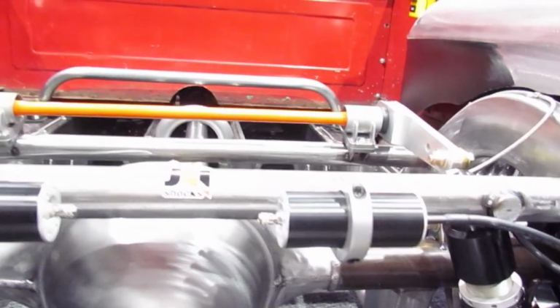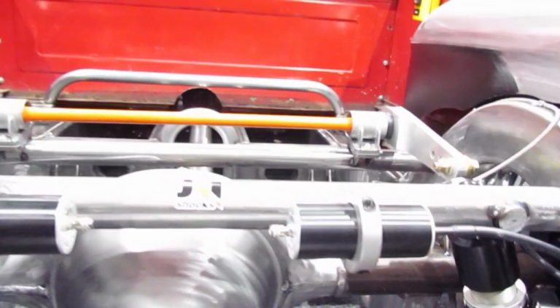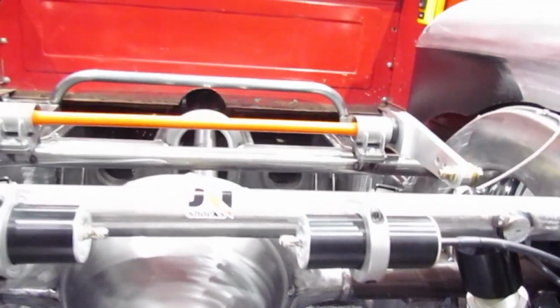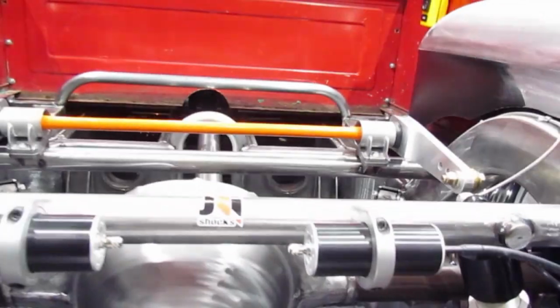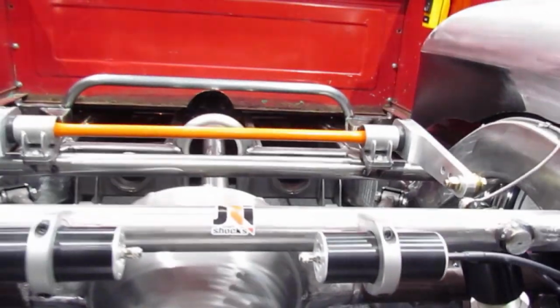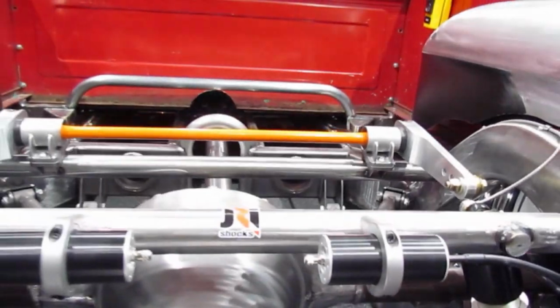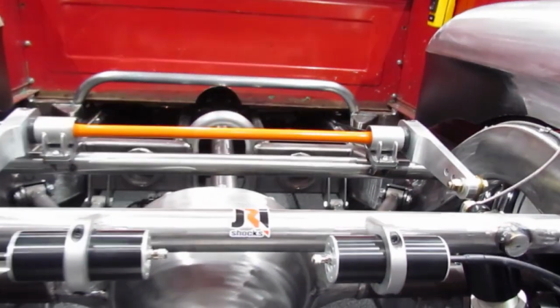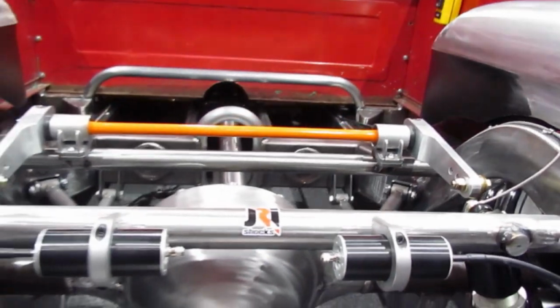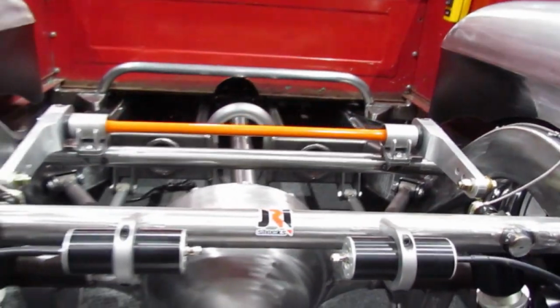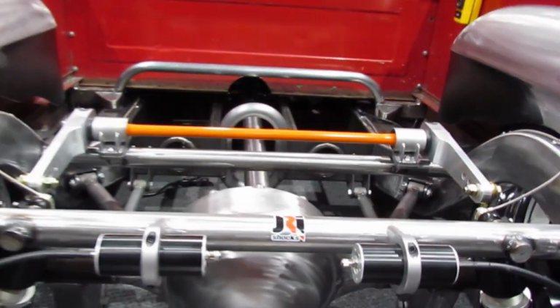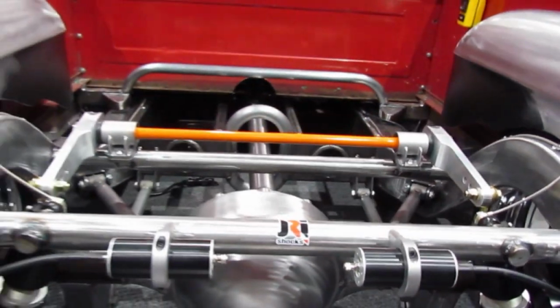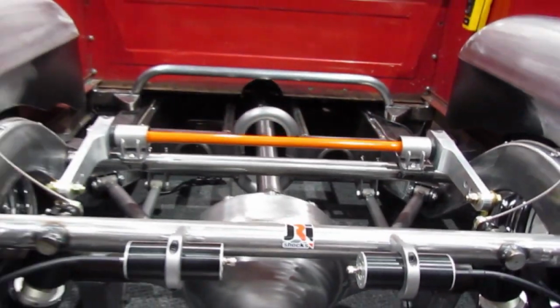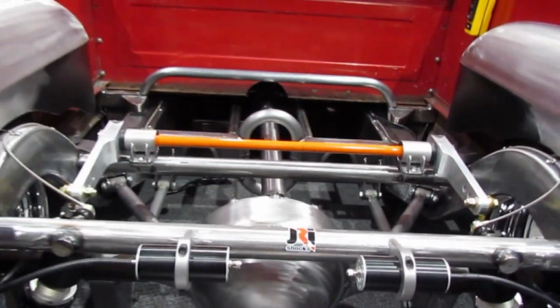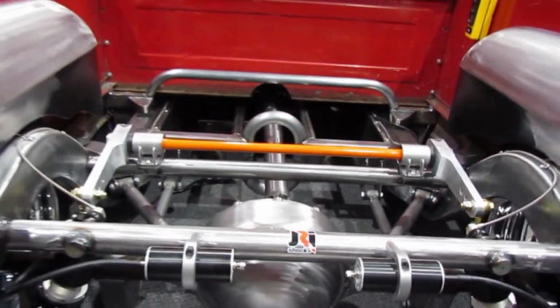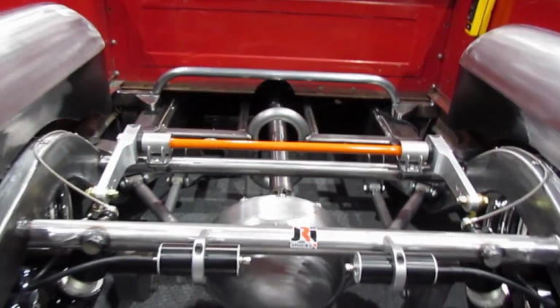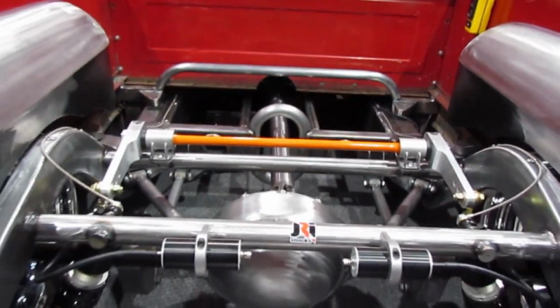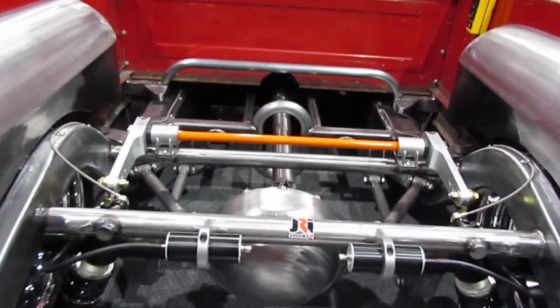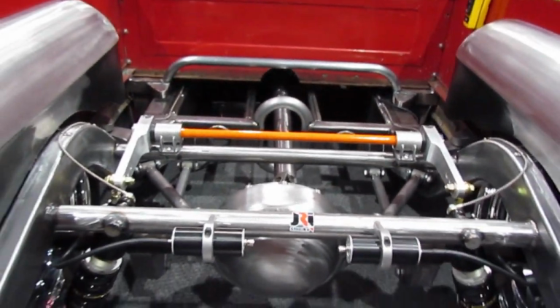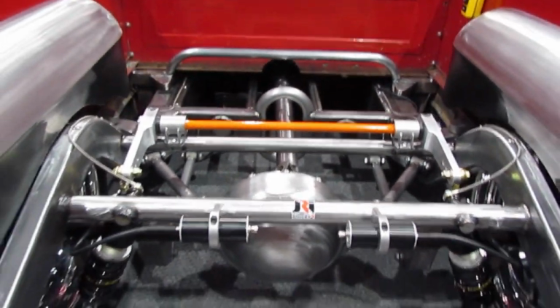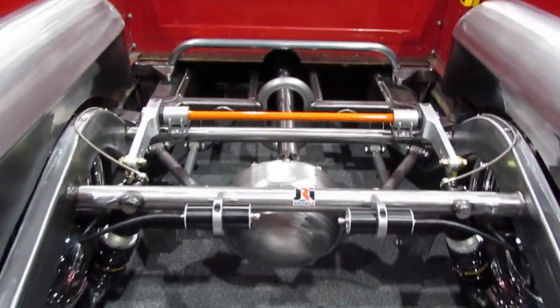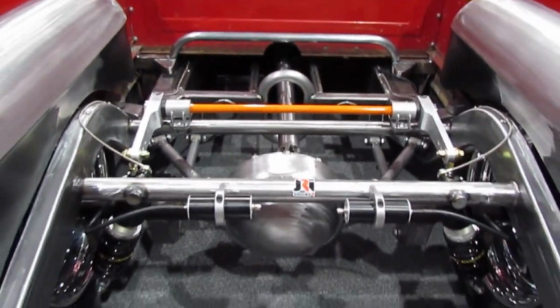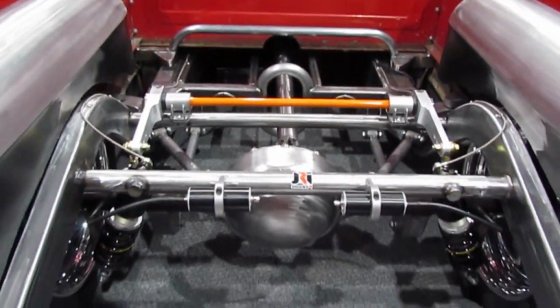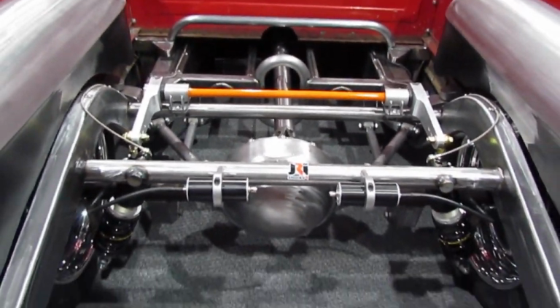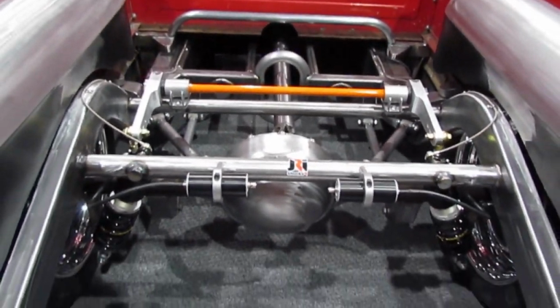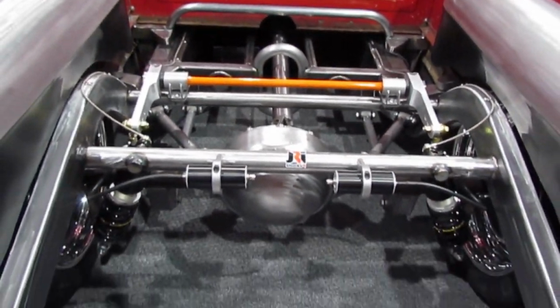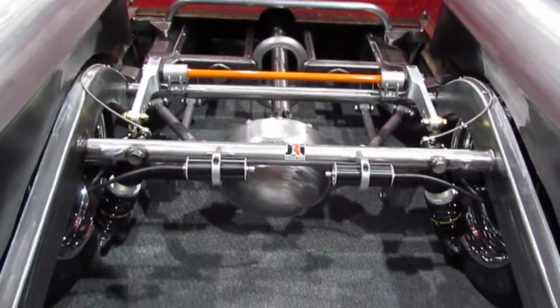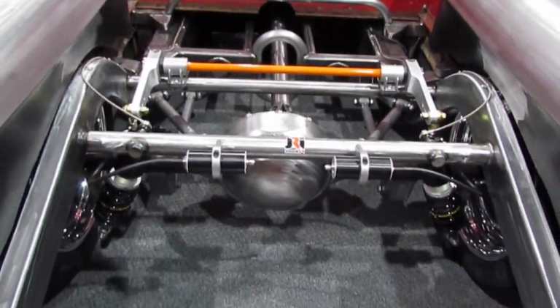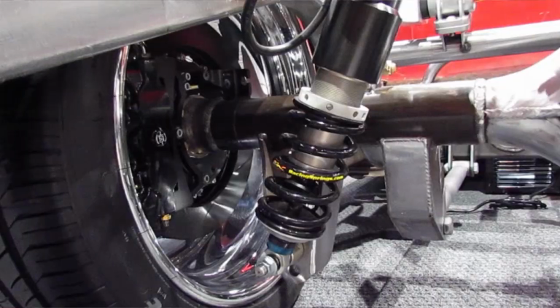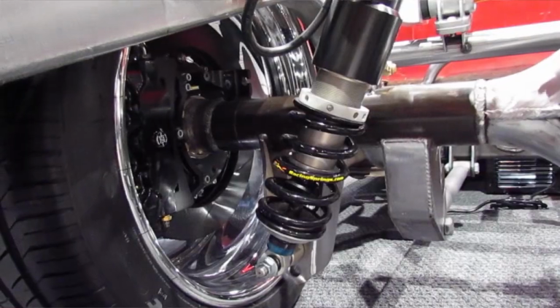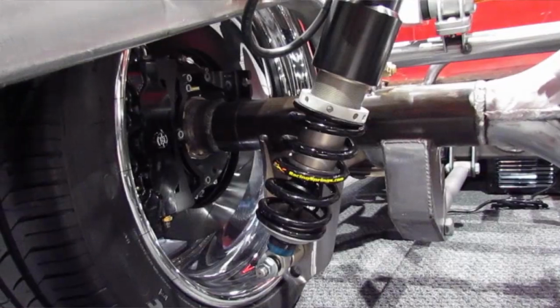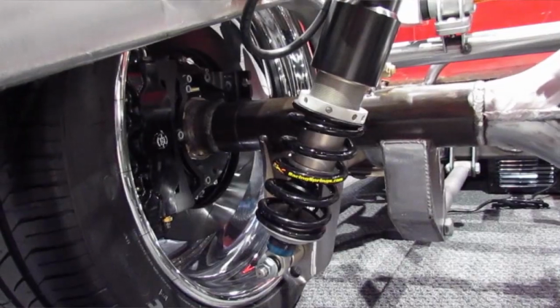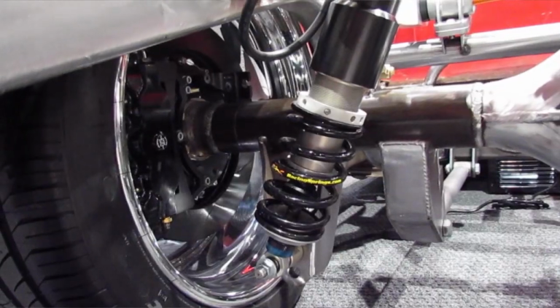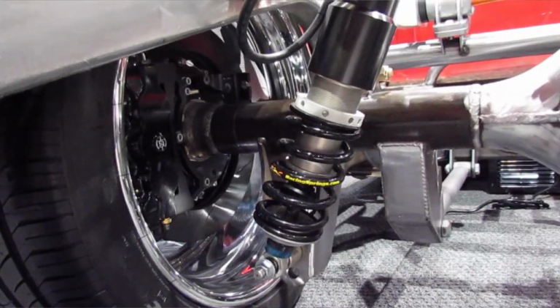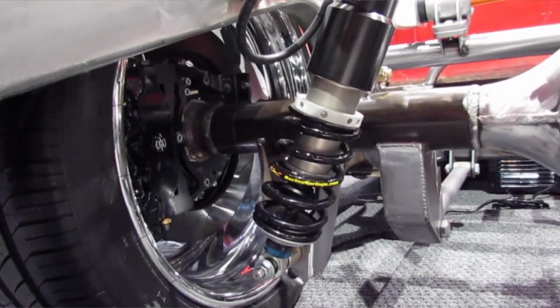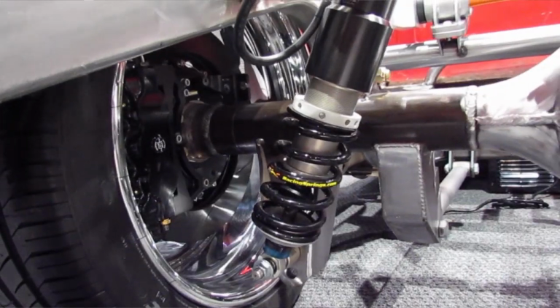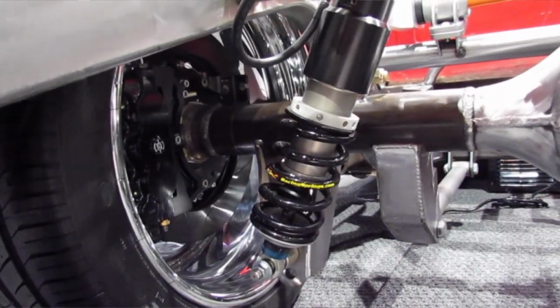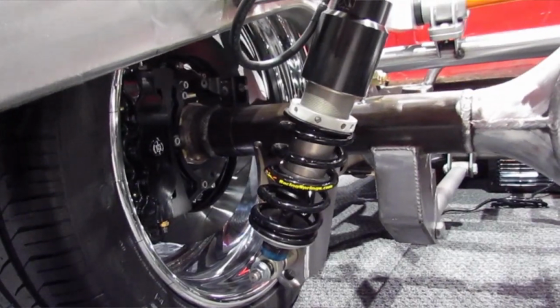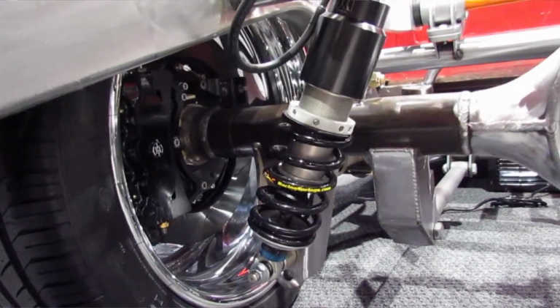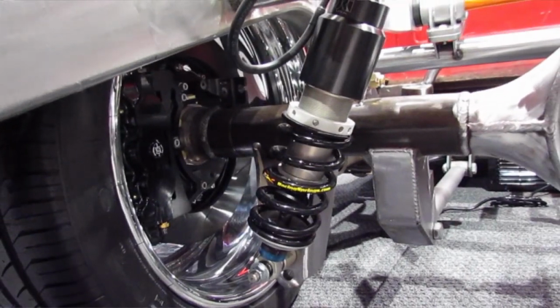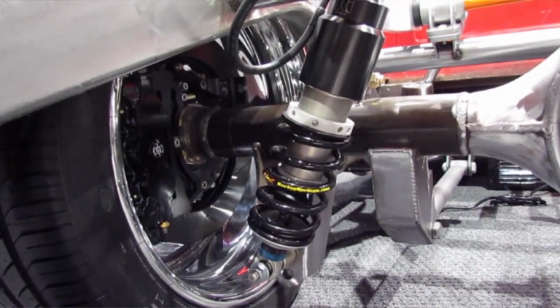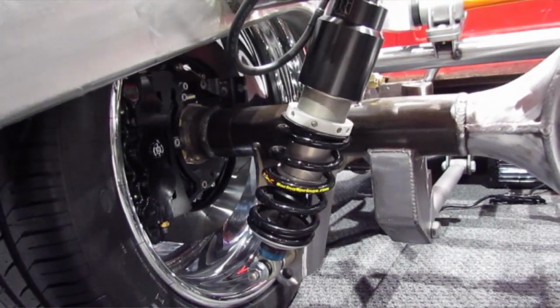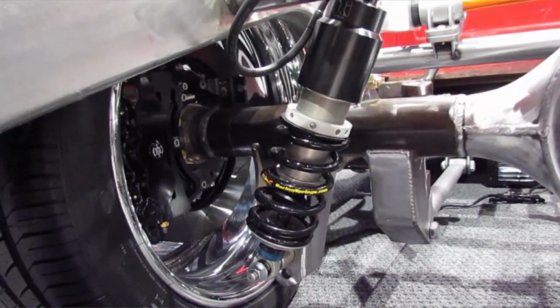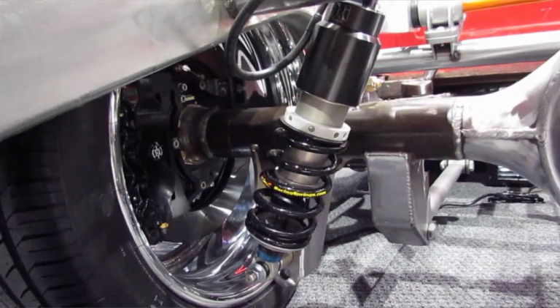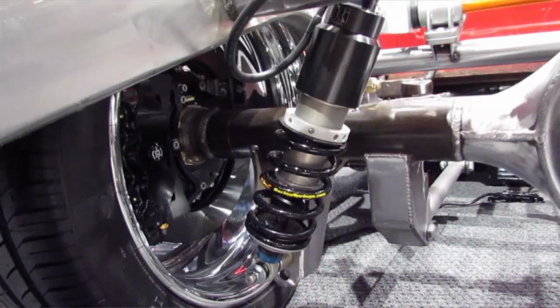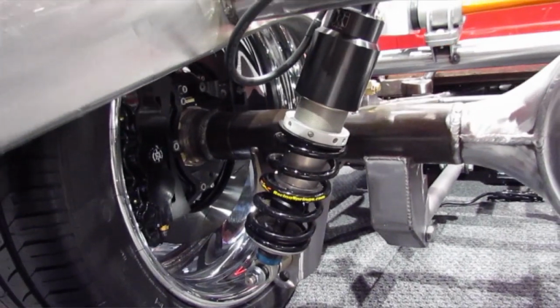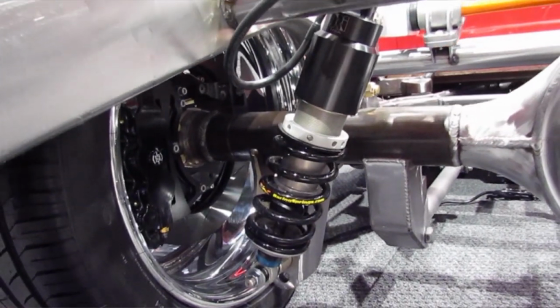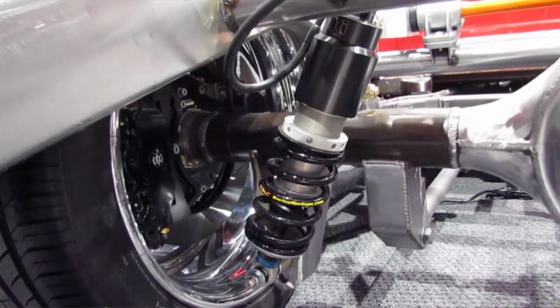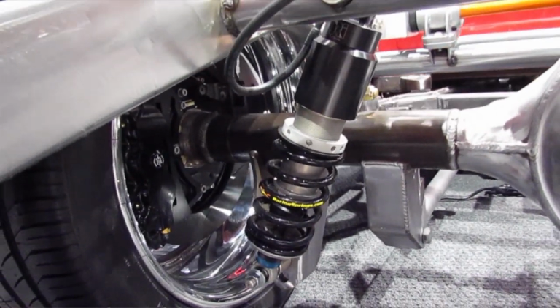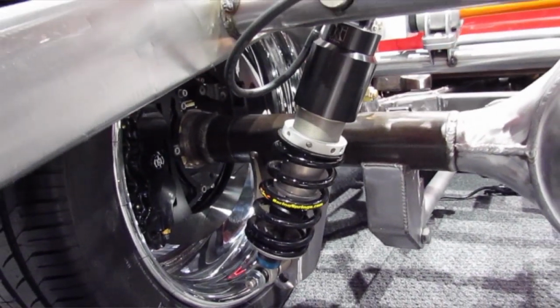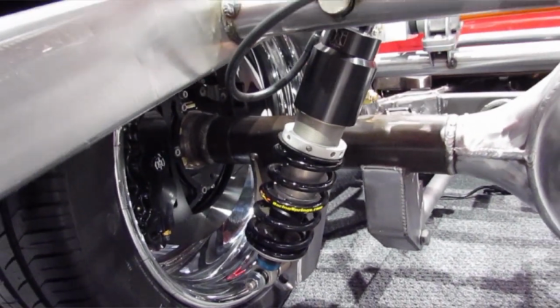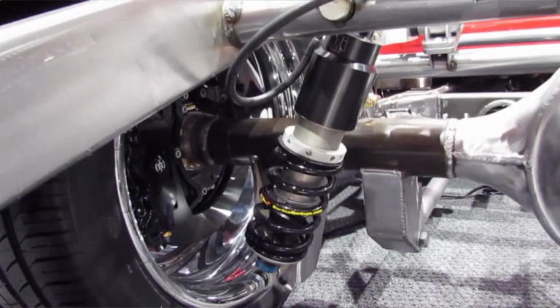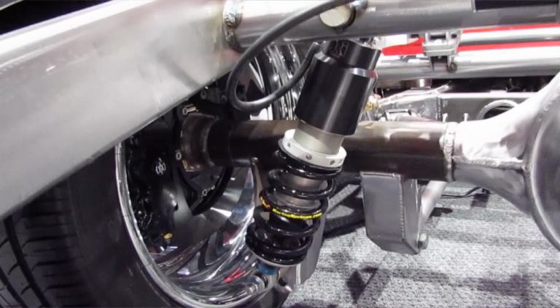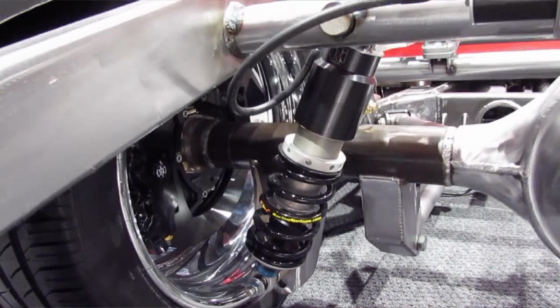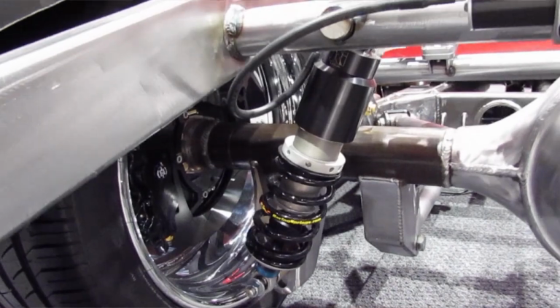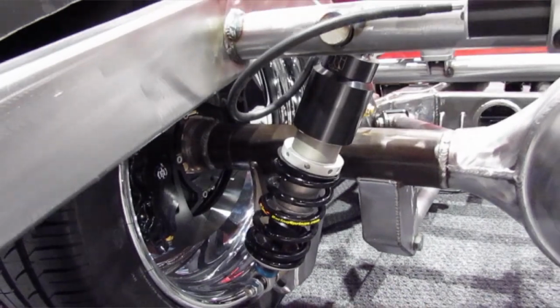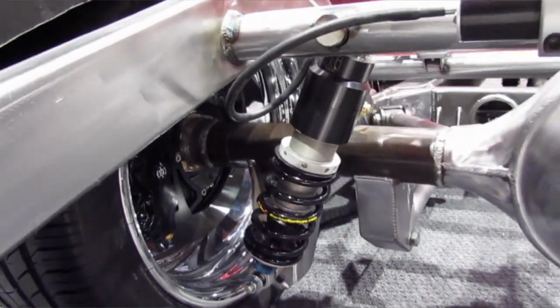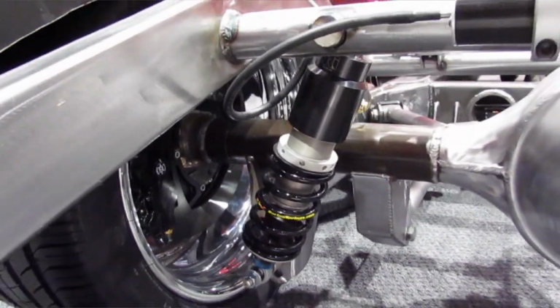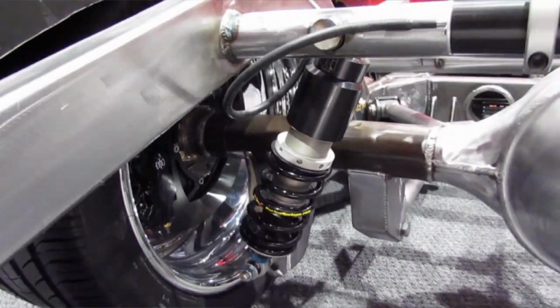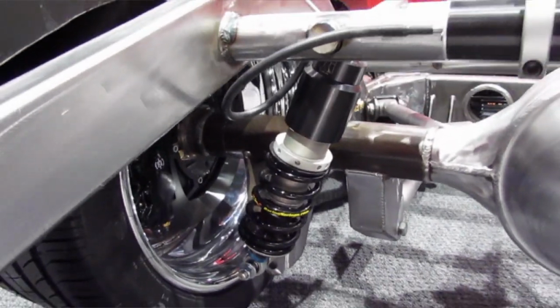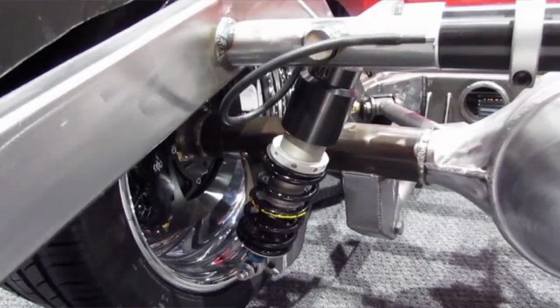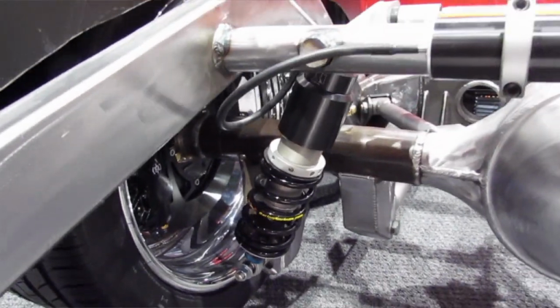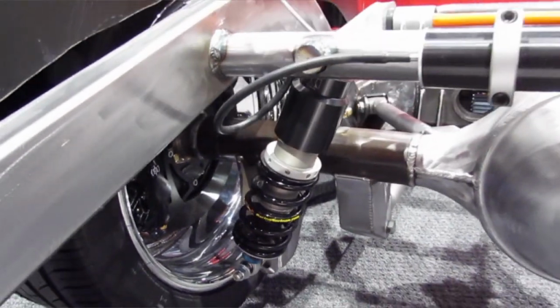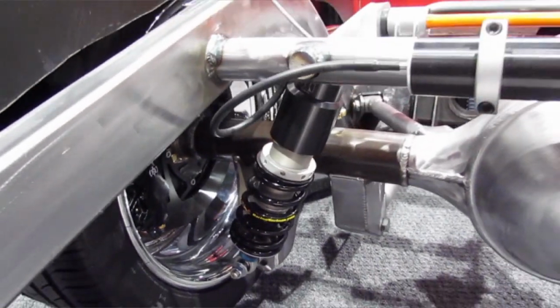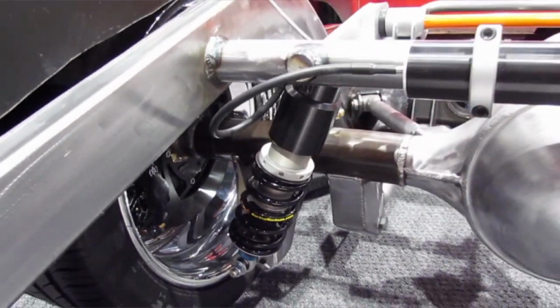The vehicle that we have here is actually bolted on an Art Morrison chassis — standard Art Morrison chassis, 16-inch shock. Our stuff bolts right on. It takes about an hour to install the system.